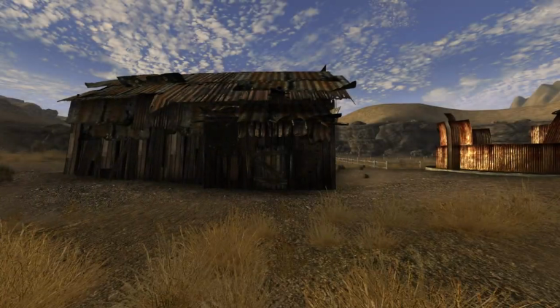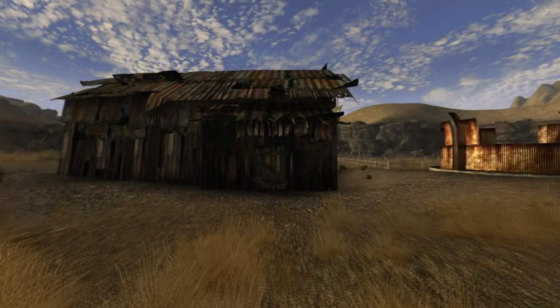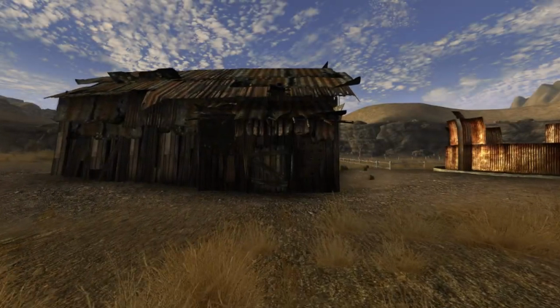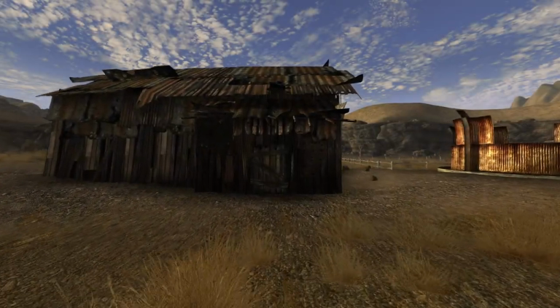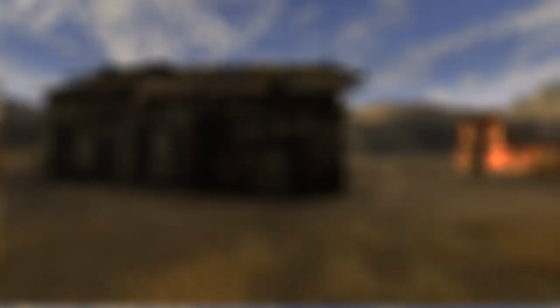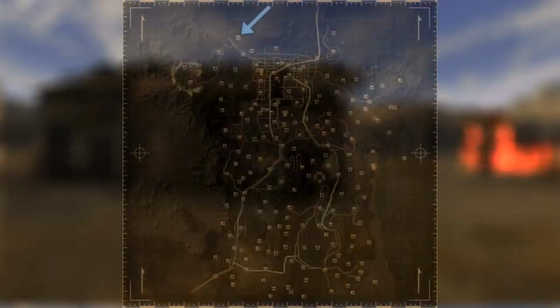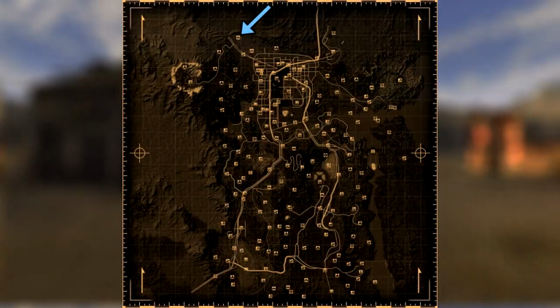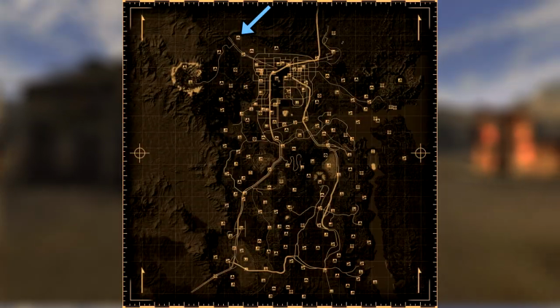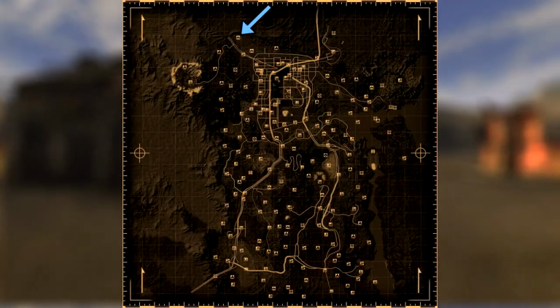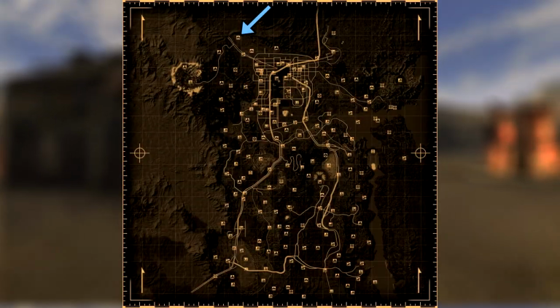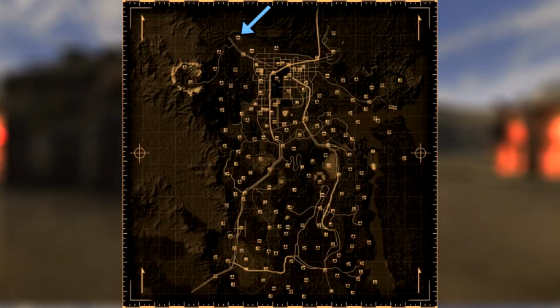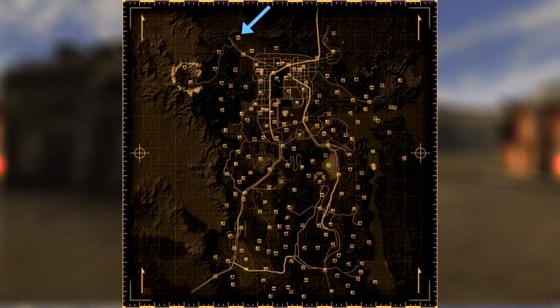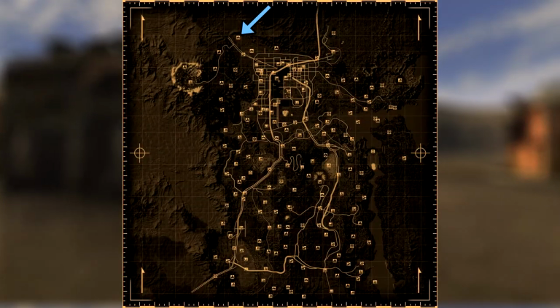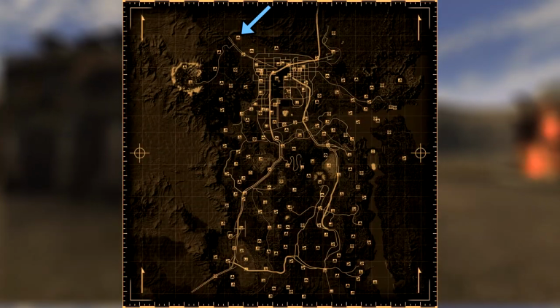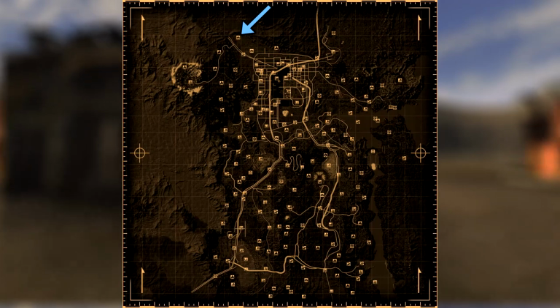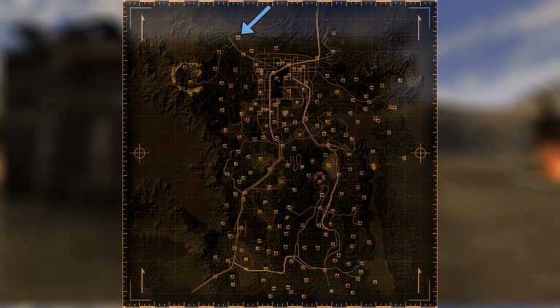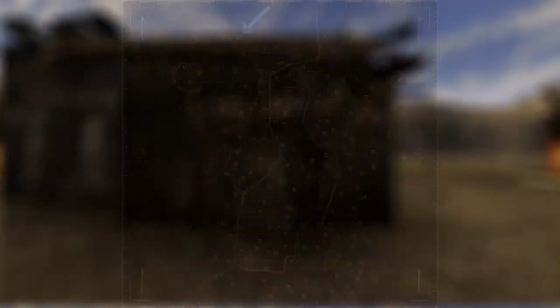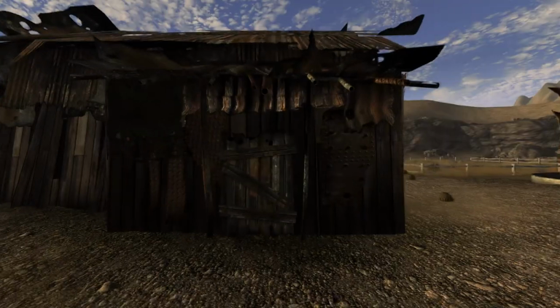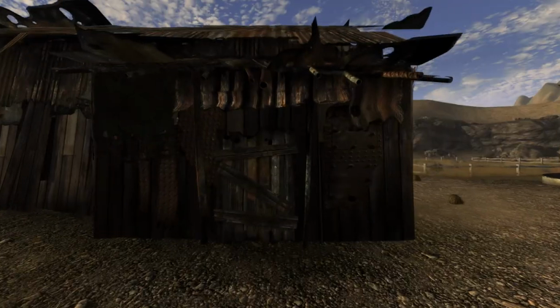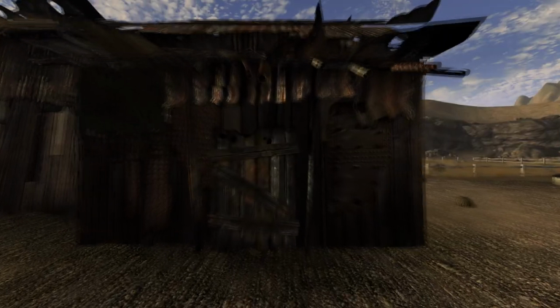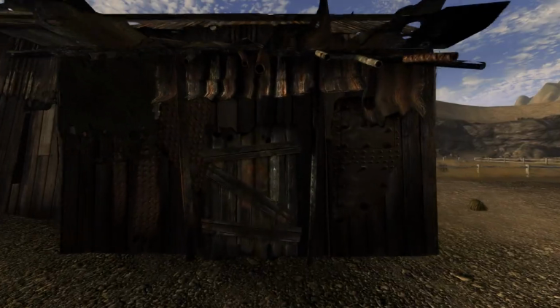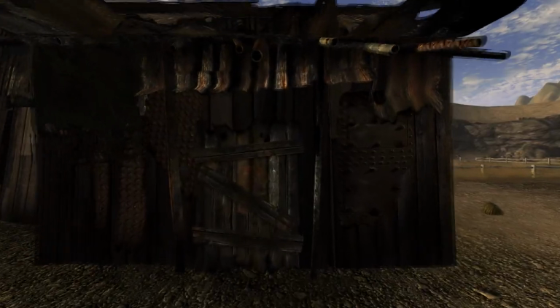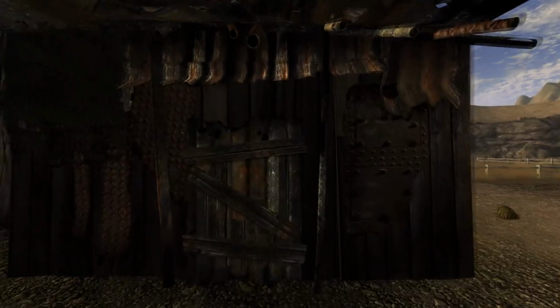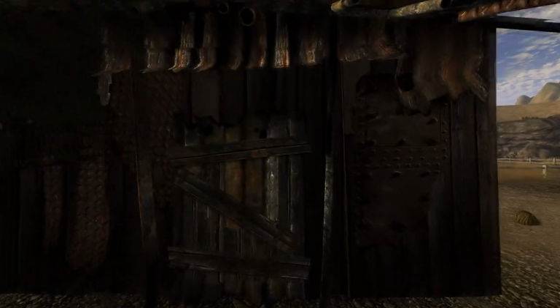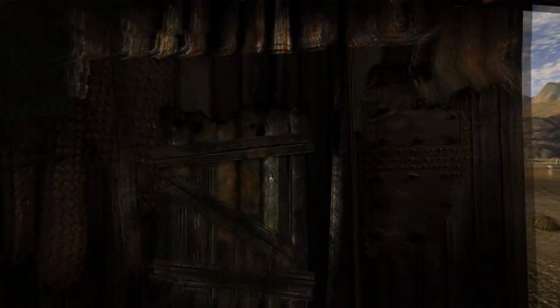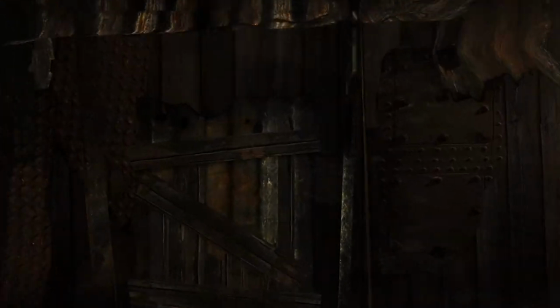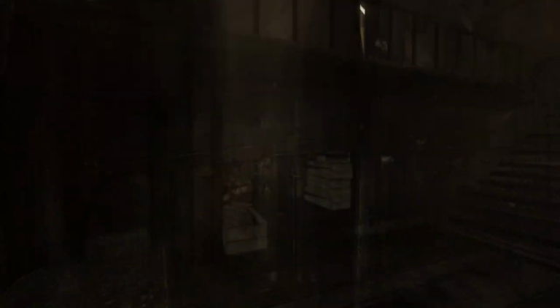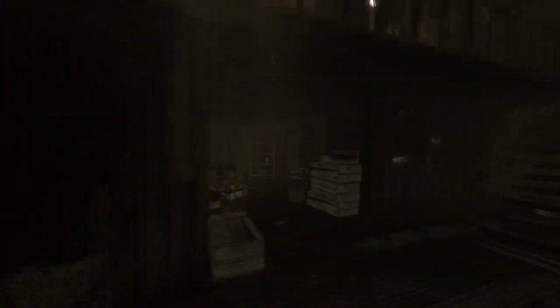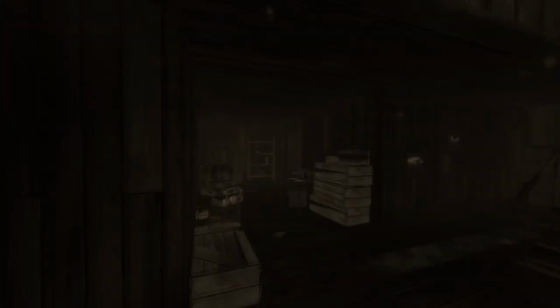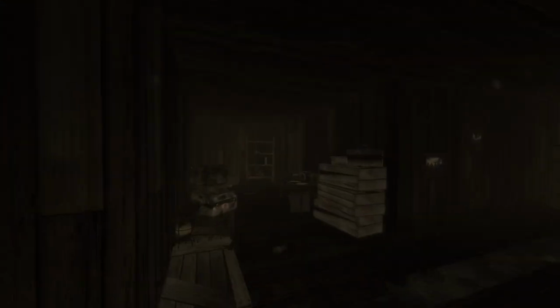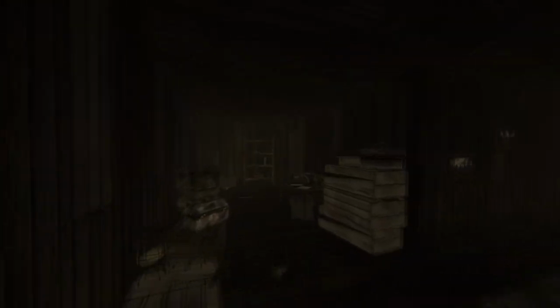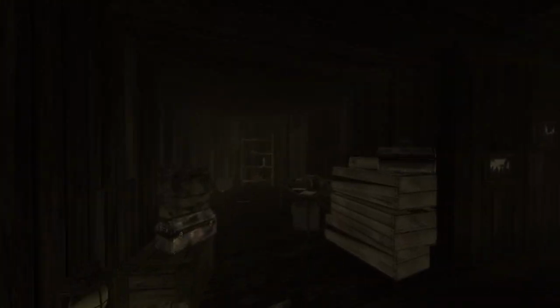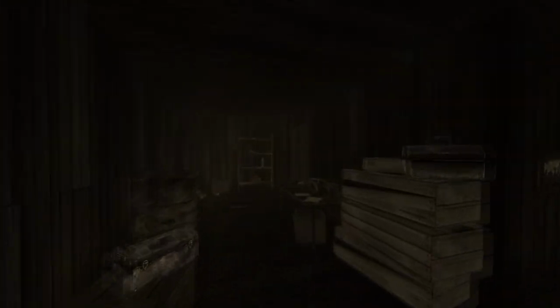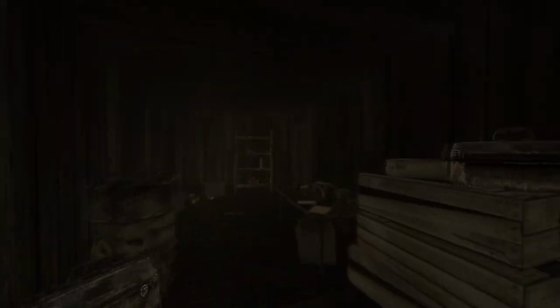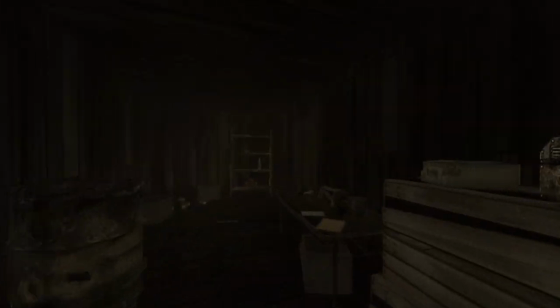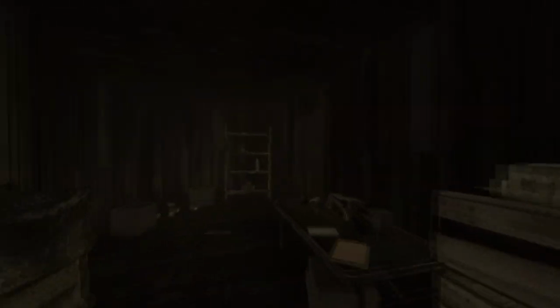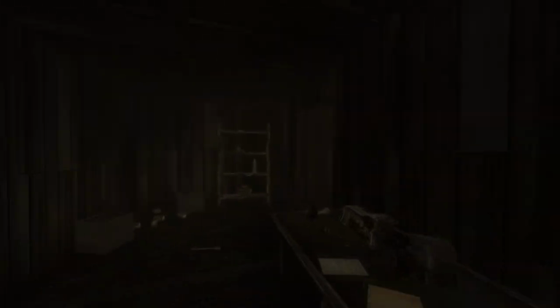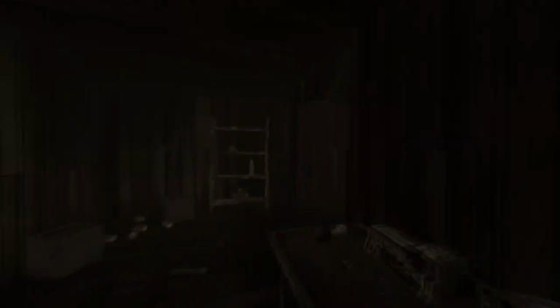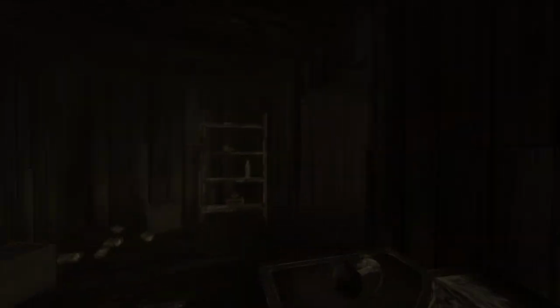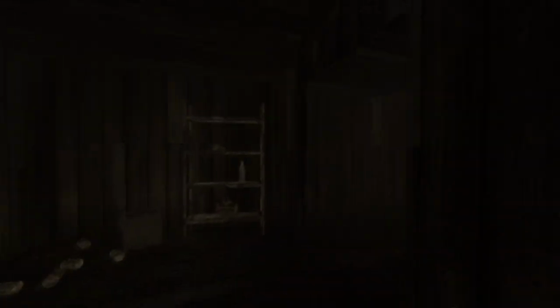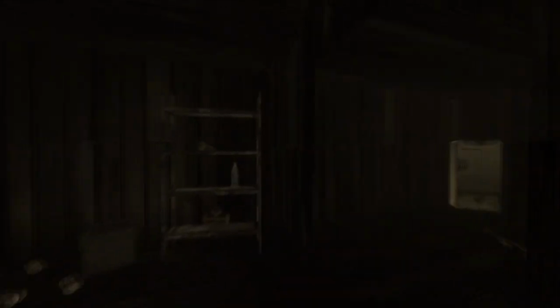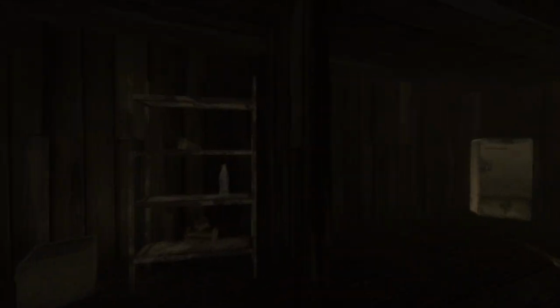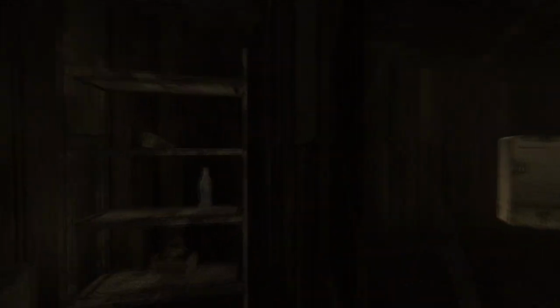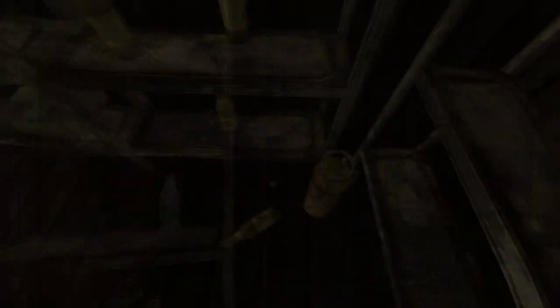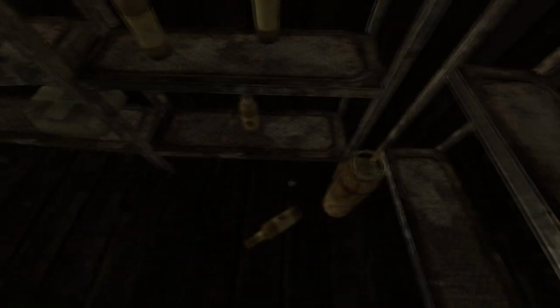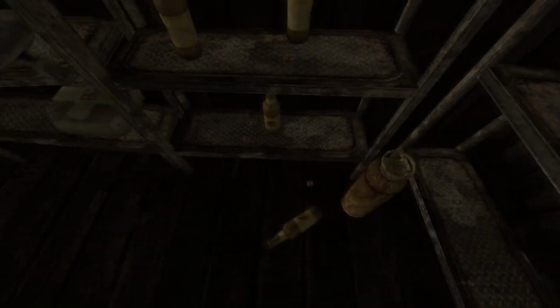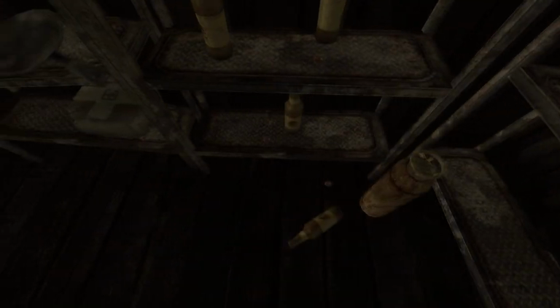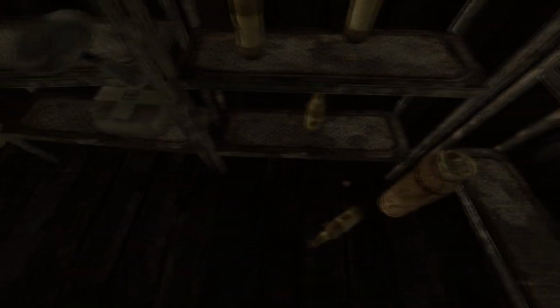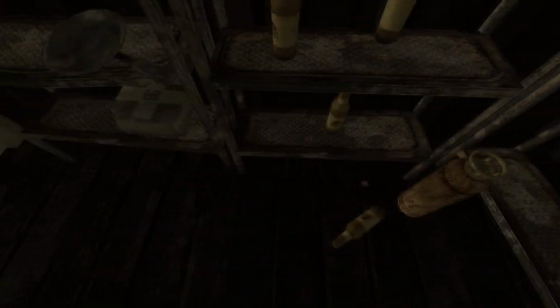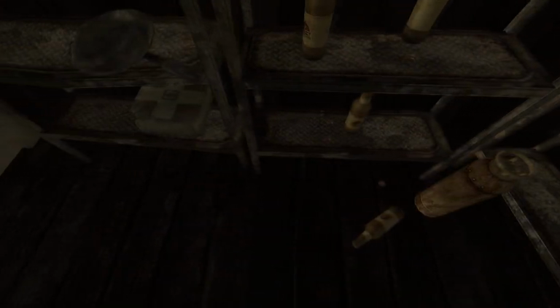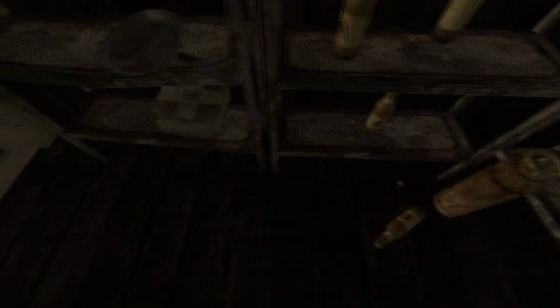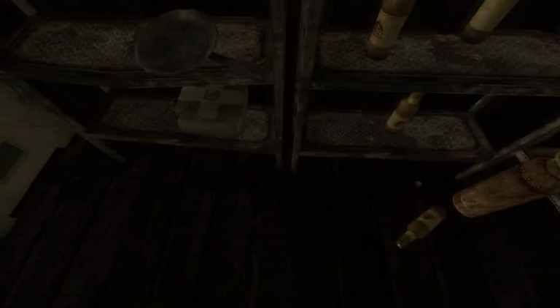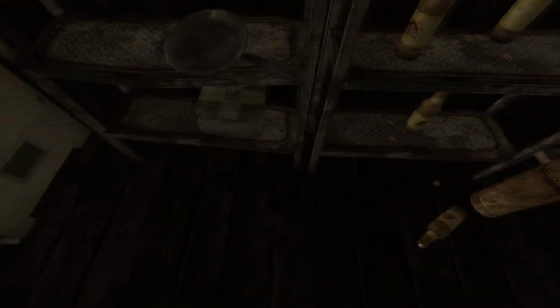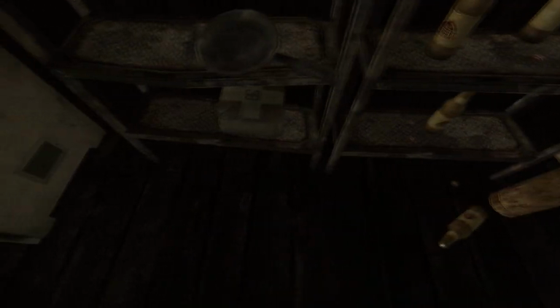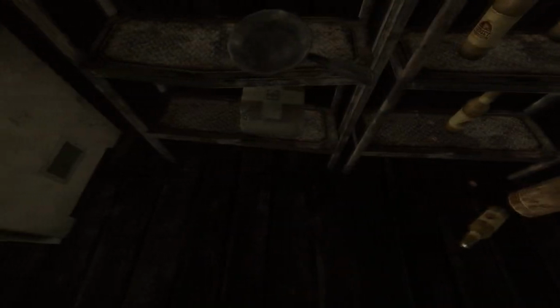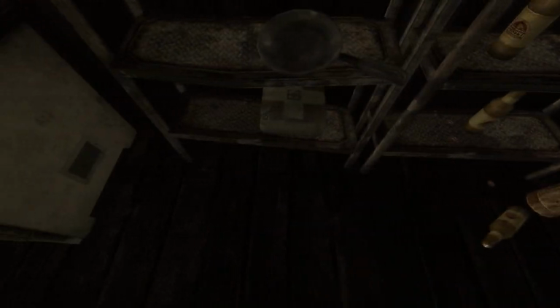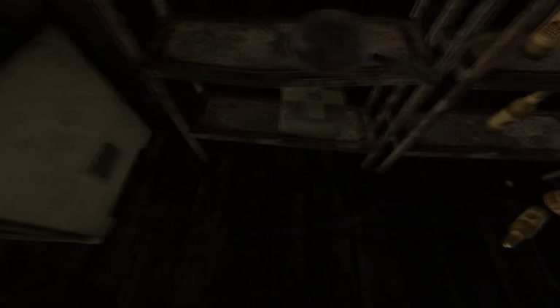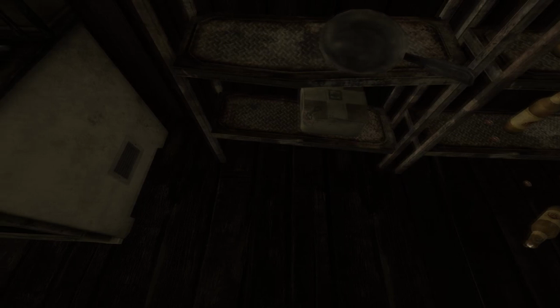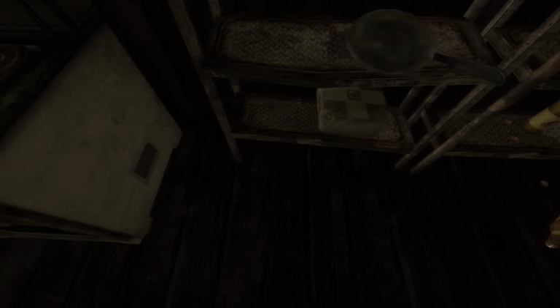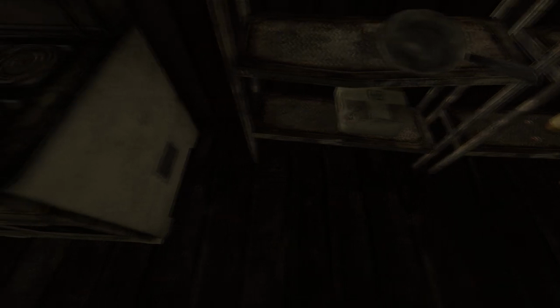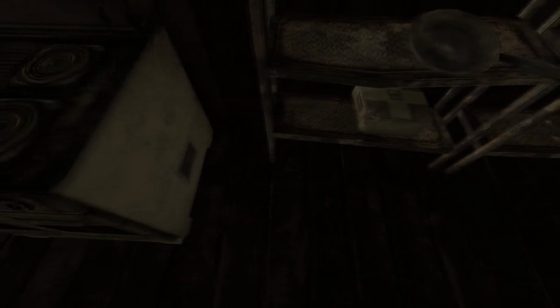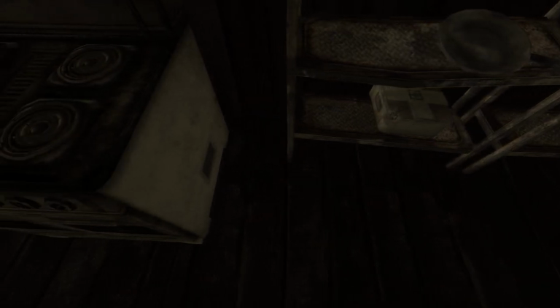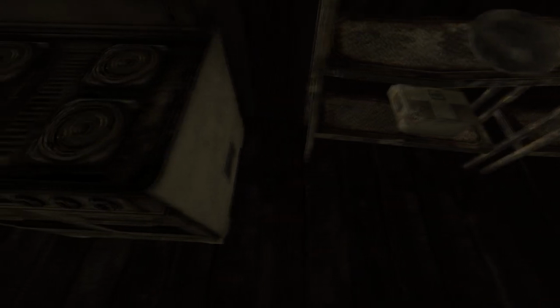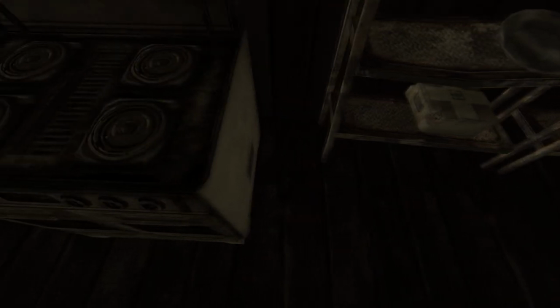Next up is Brooks Tumbleweed Ranch. Head into the building and make your way to the bathroom on the left. On a shelf next to a Sunset Sarsaparilla bottle will be the cap.